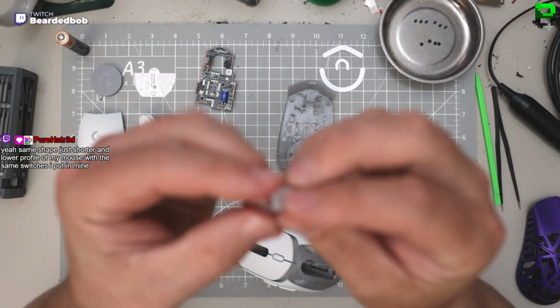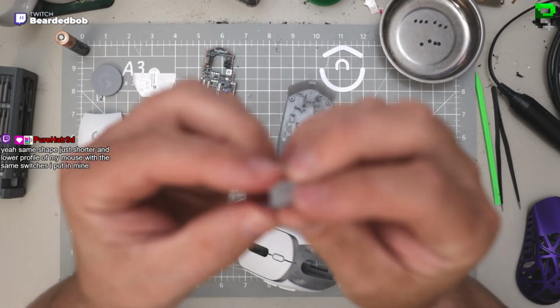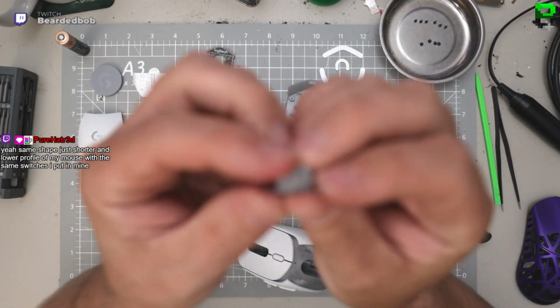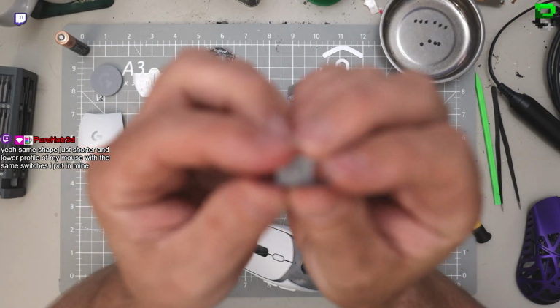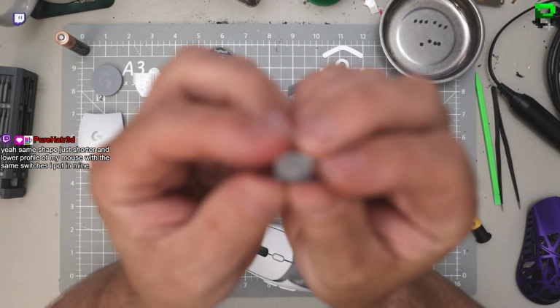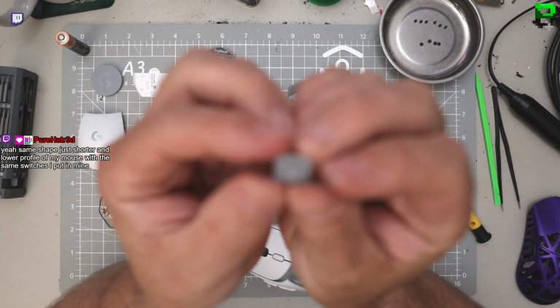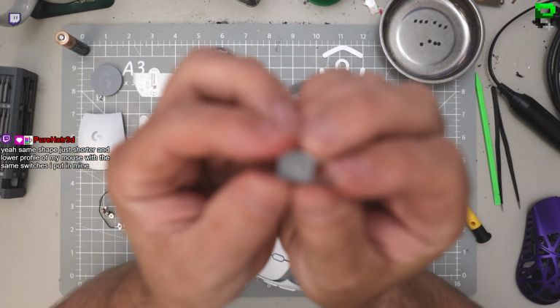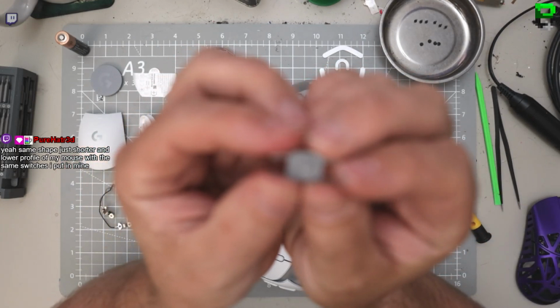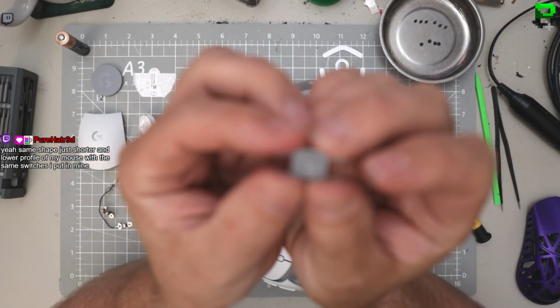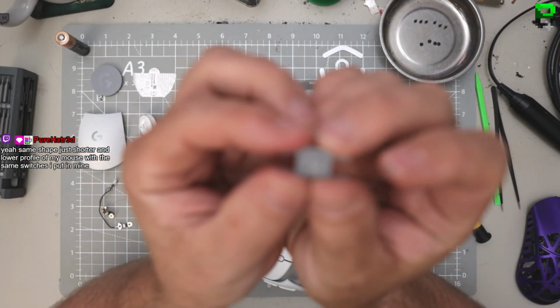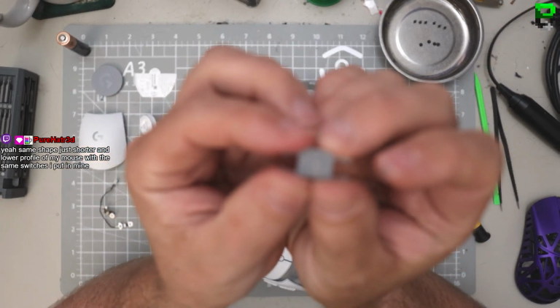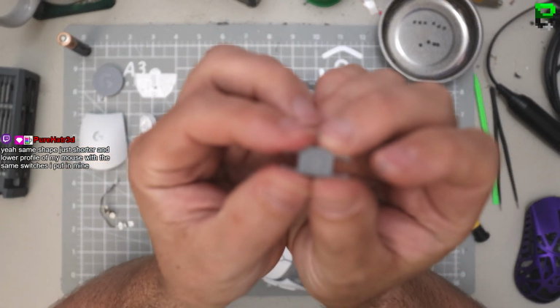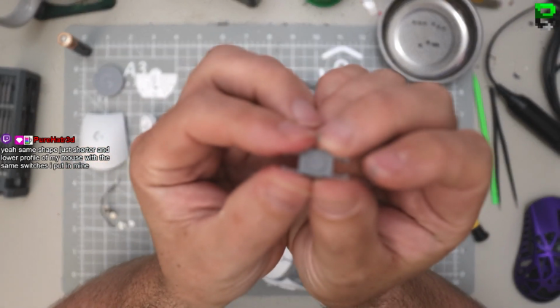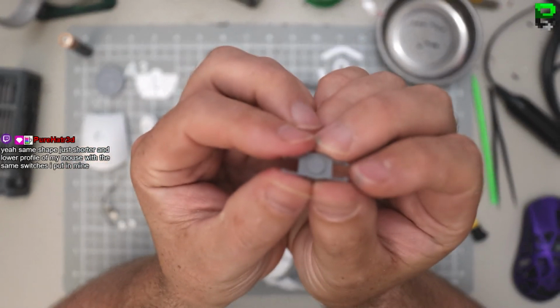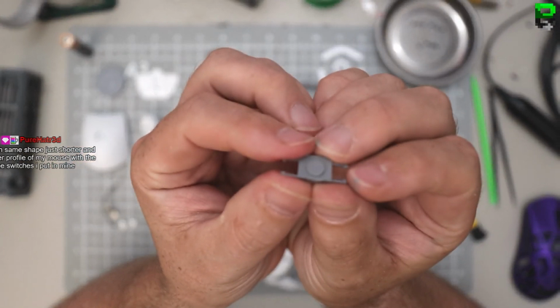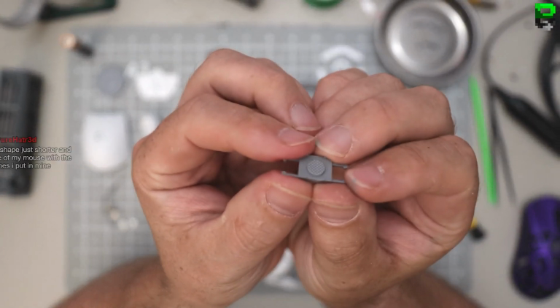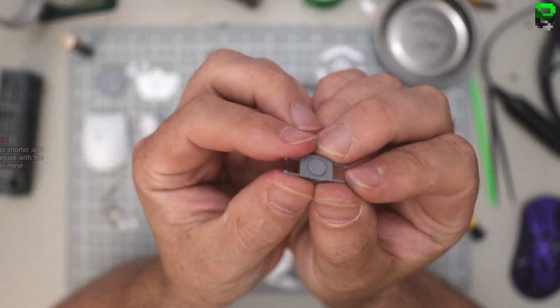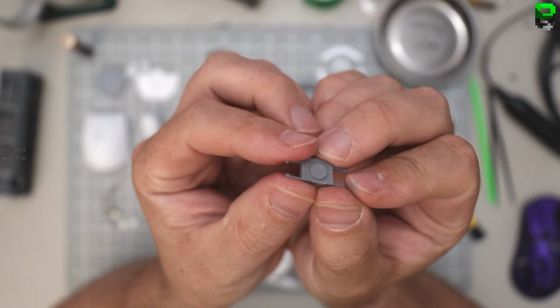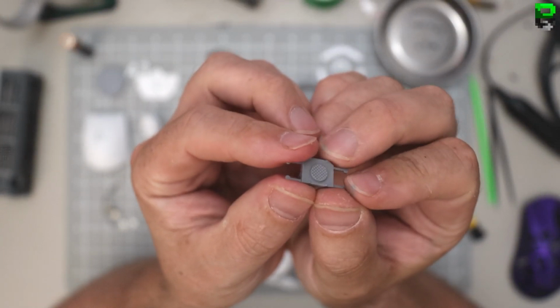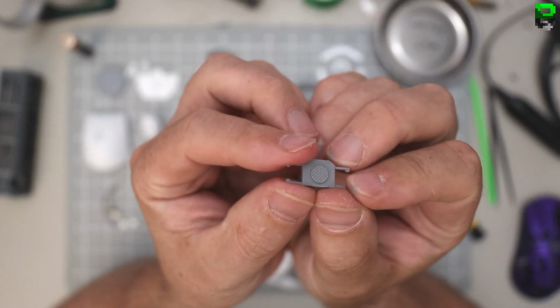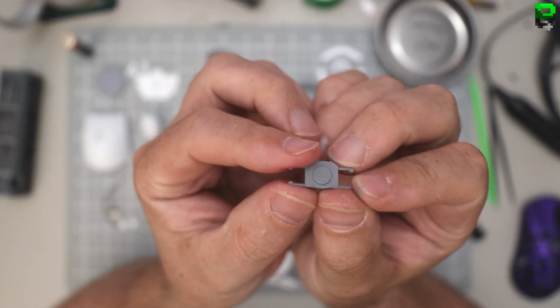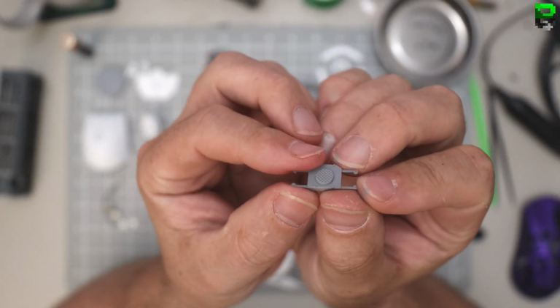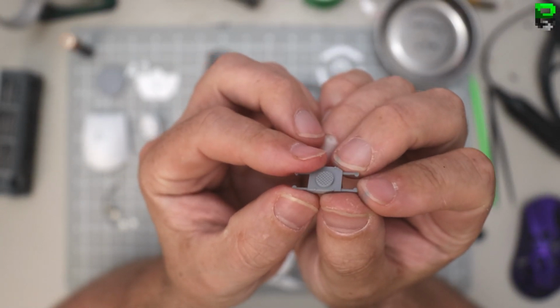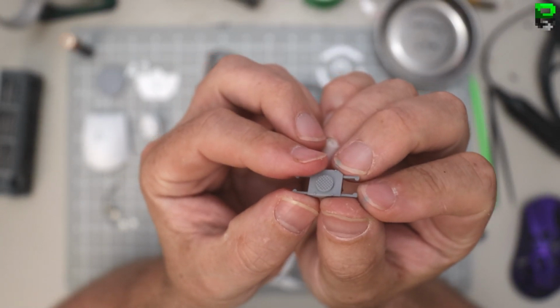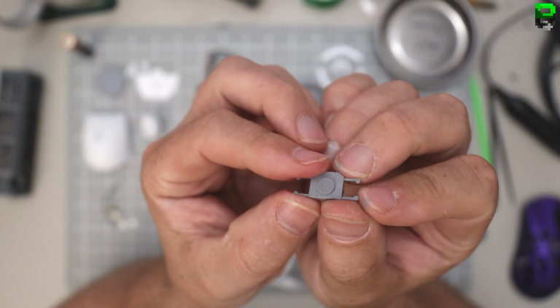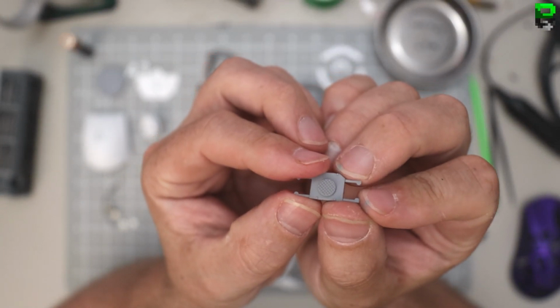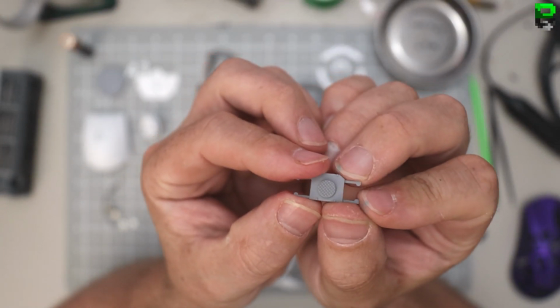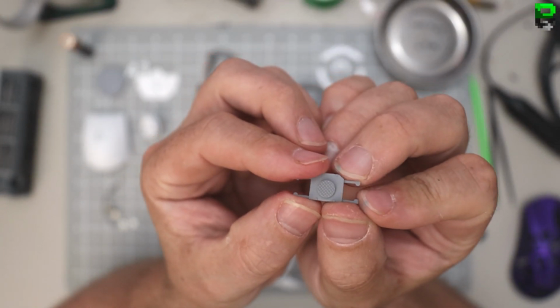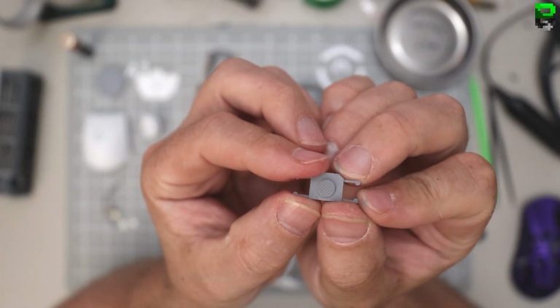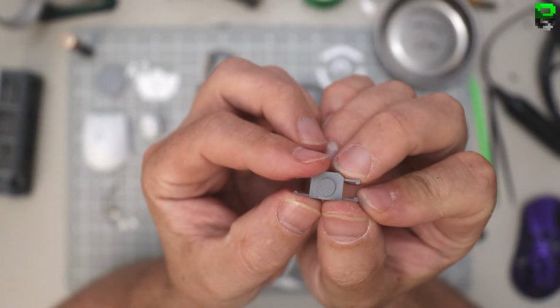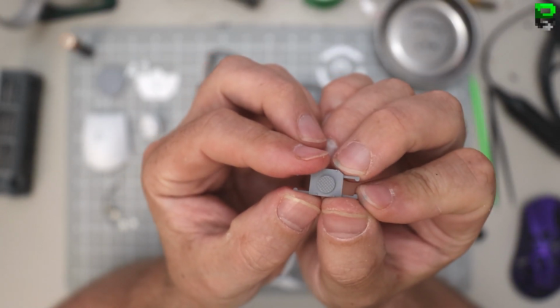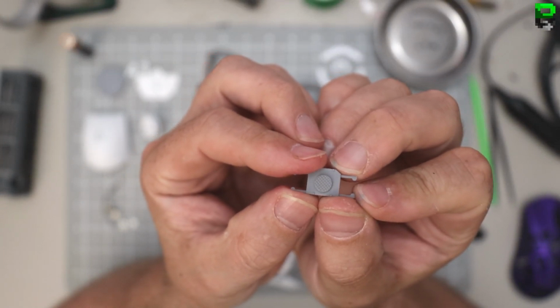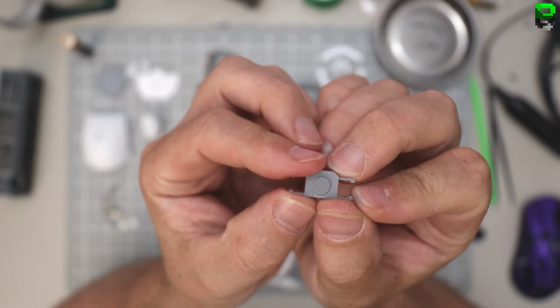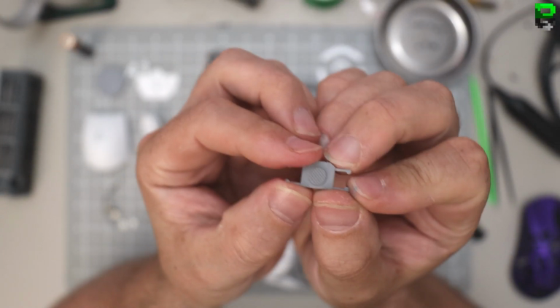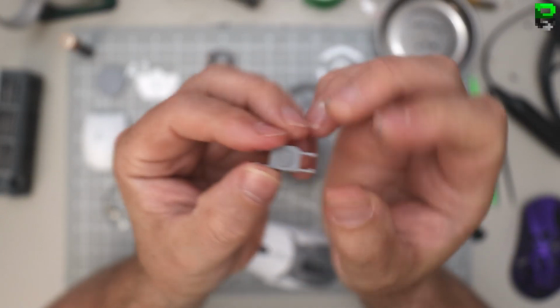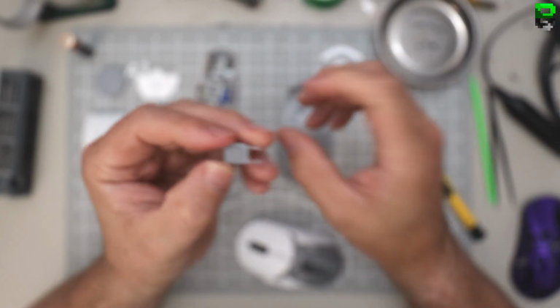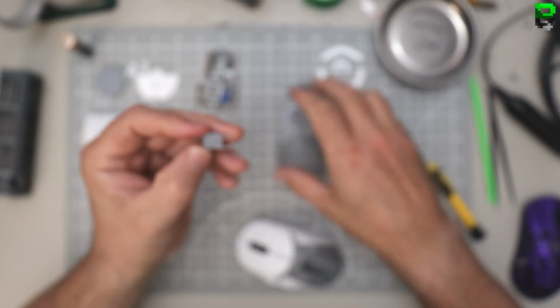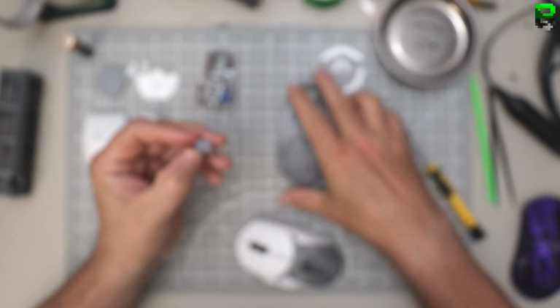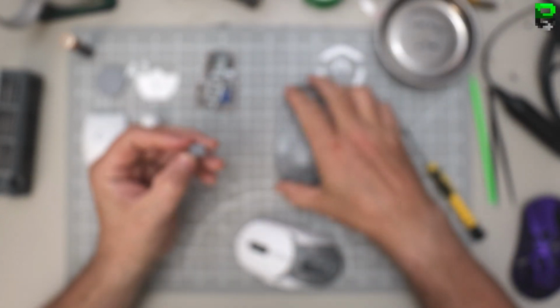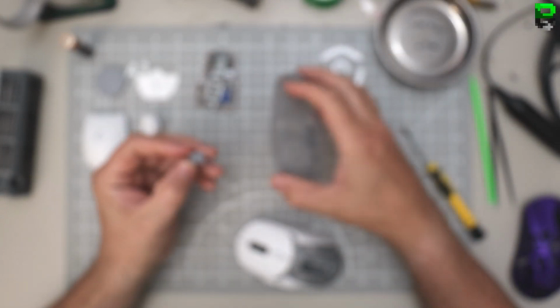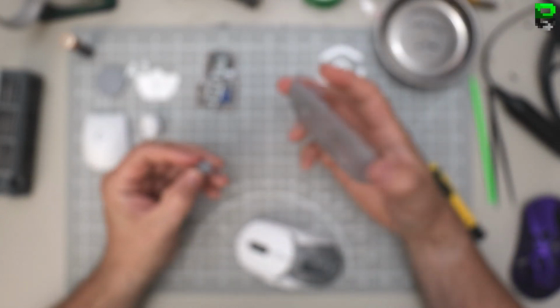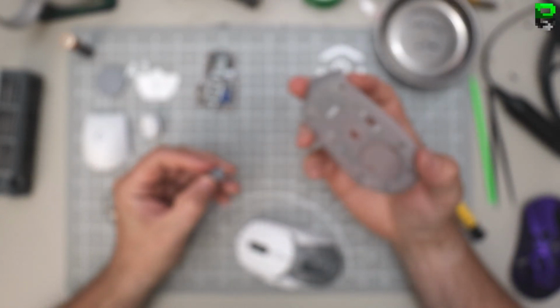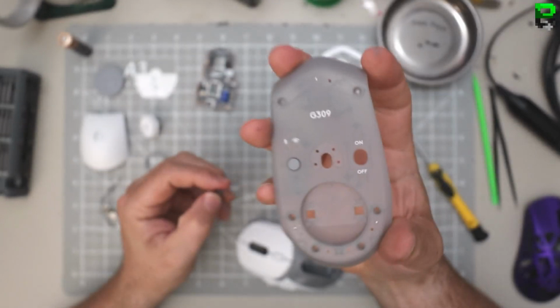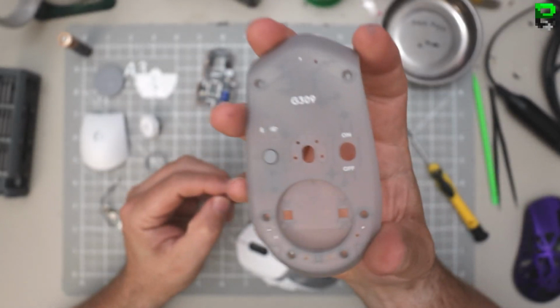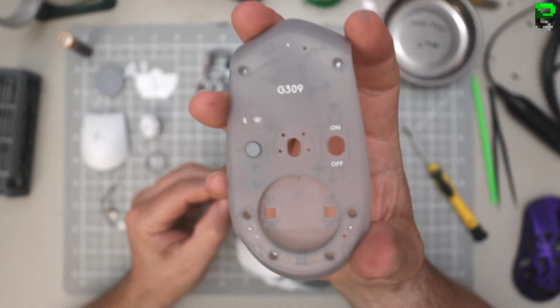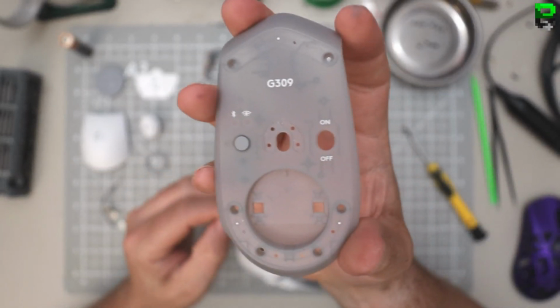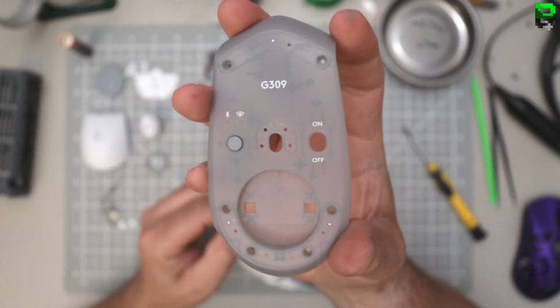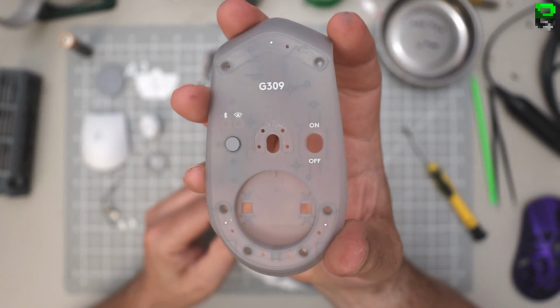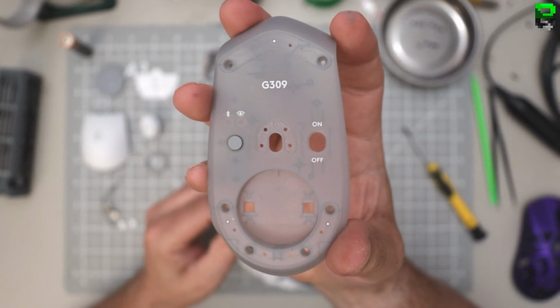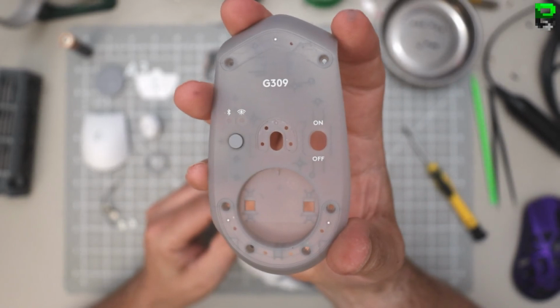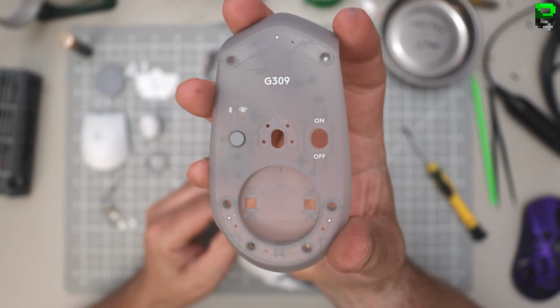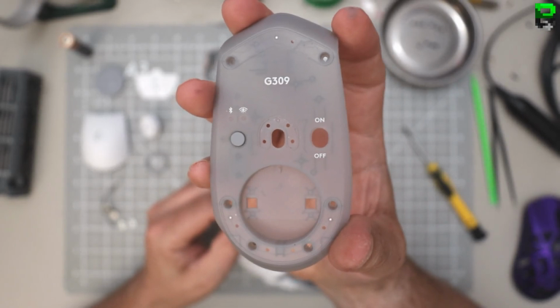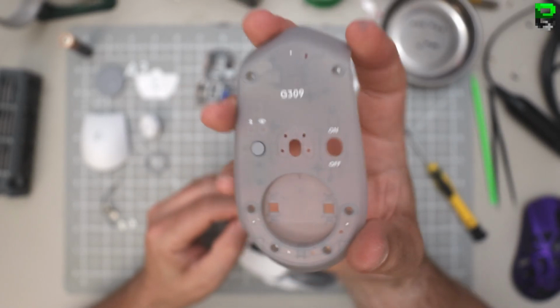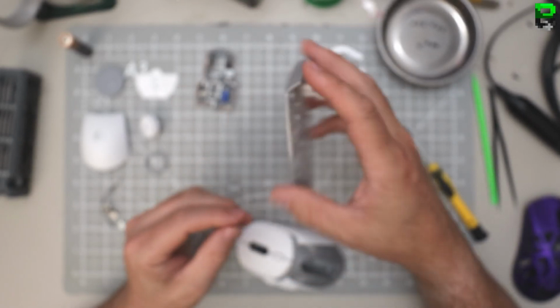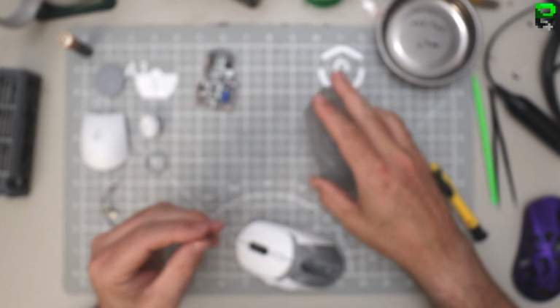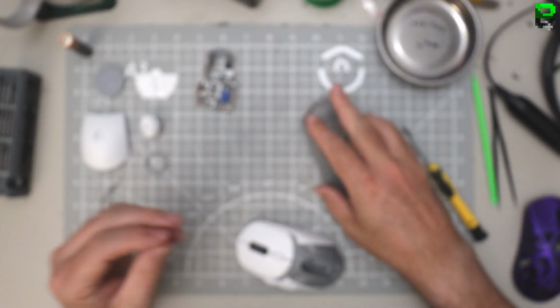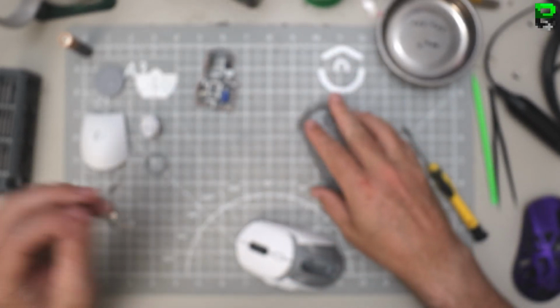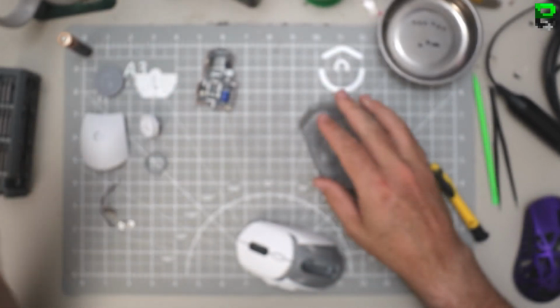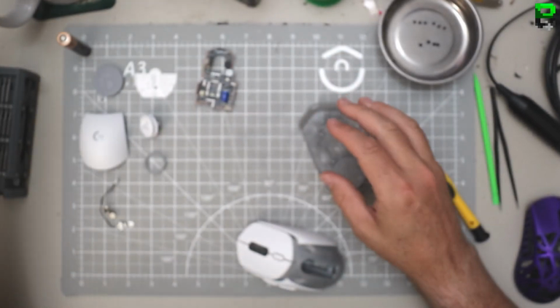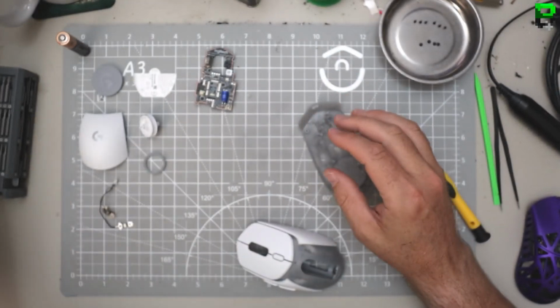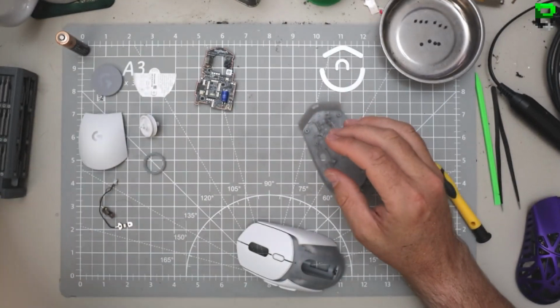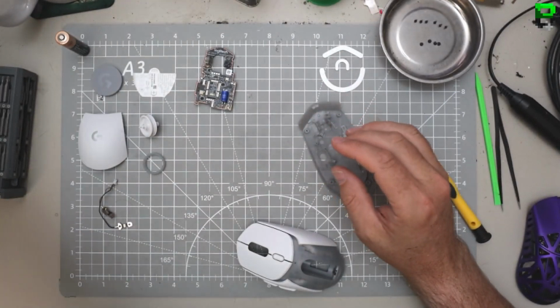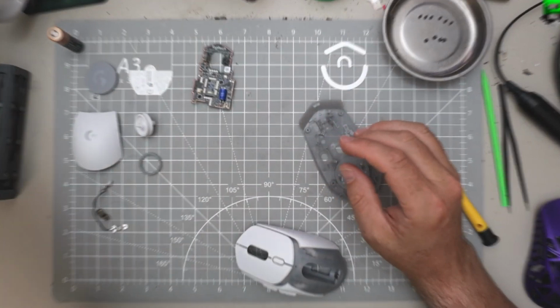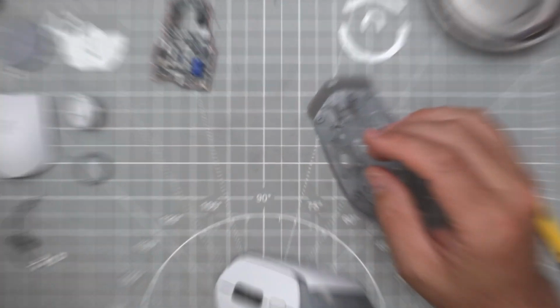I kind of miss the blue and red indicator - they haven't put the sticker on it so you don't know if it's on or off. But they have written it on the base this time, so I'll let them off.